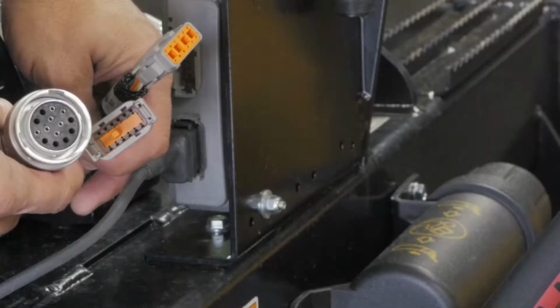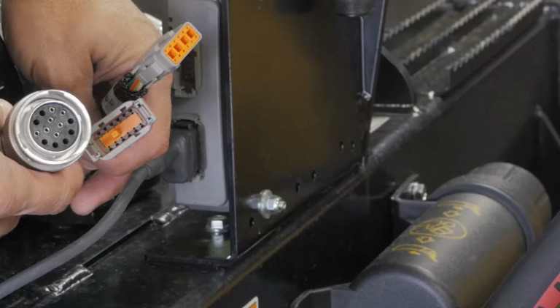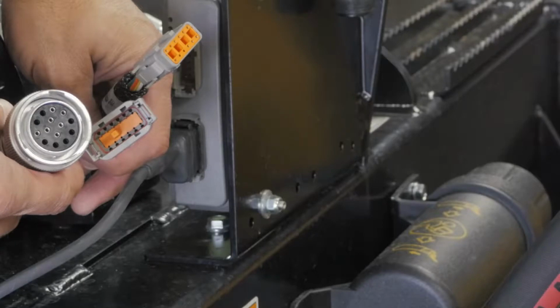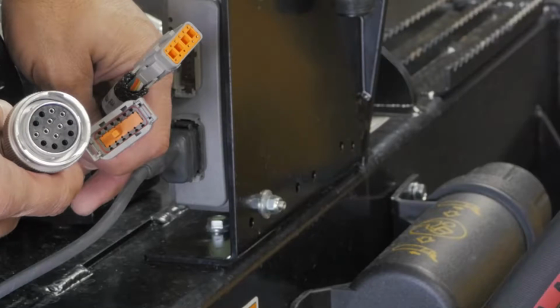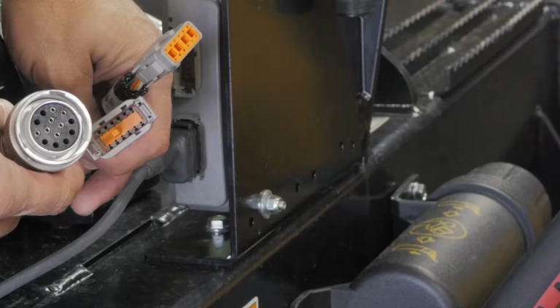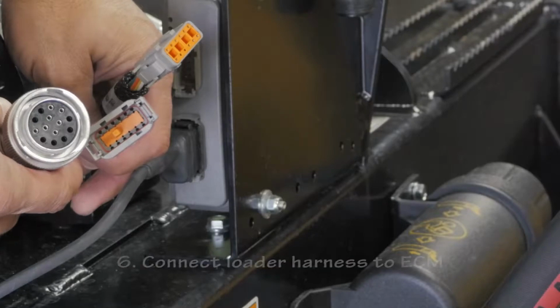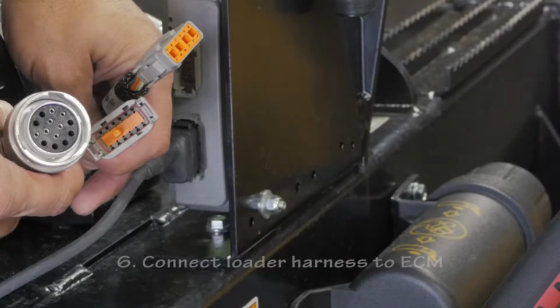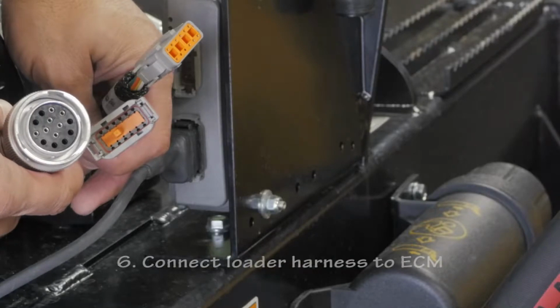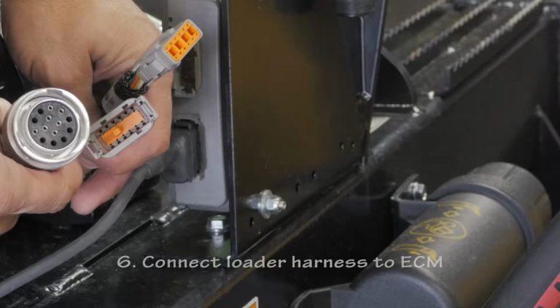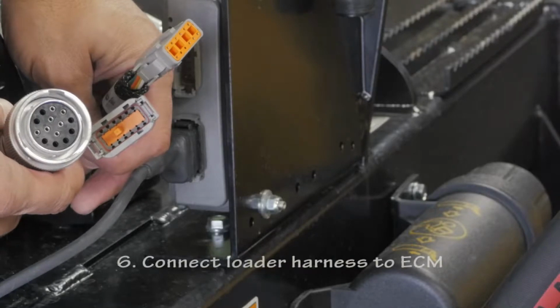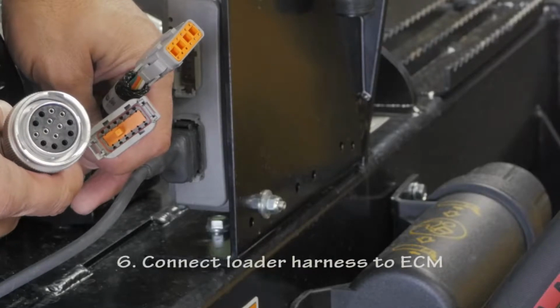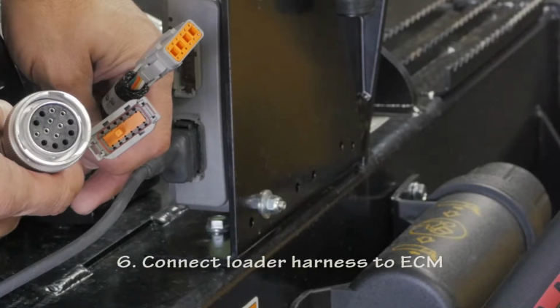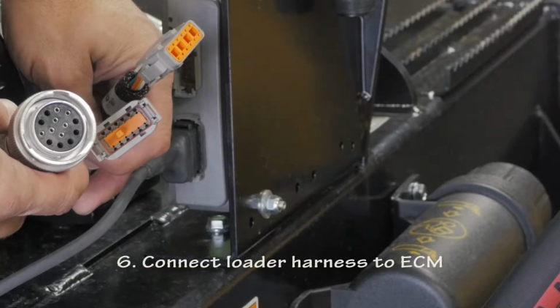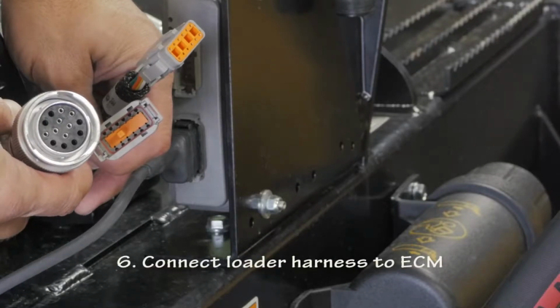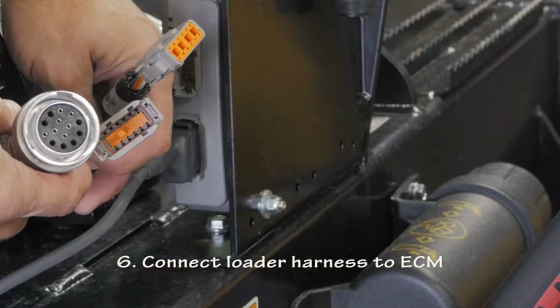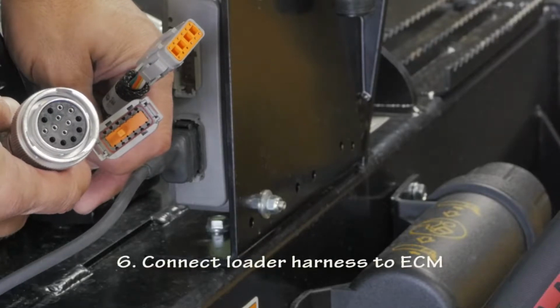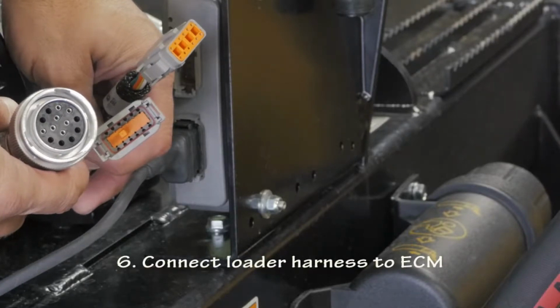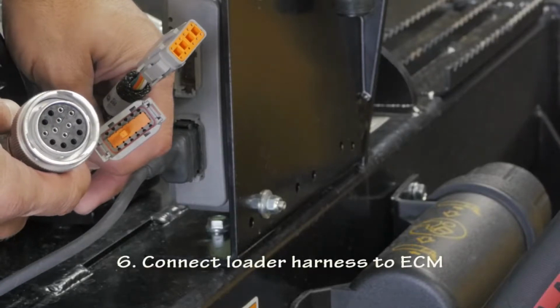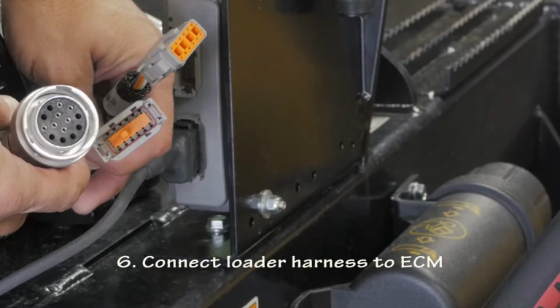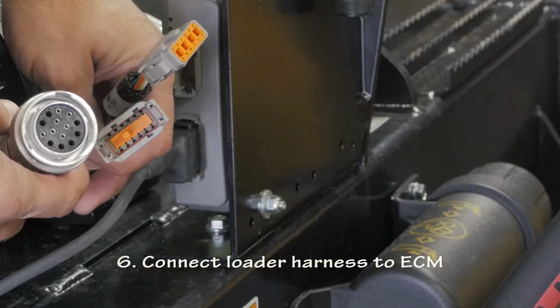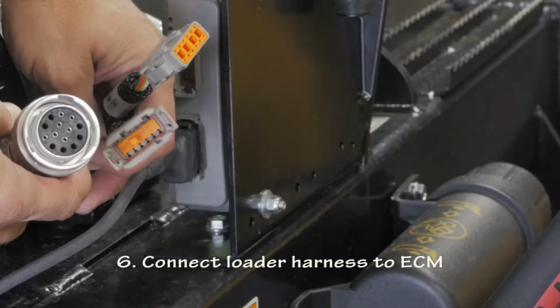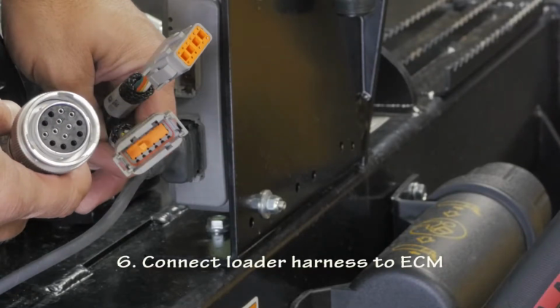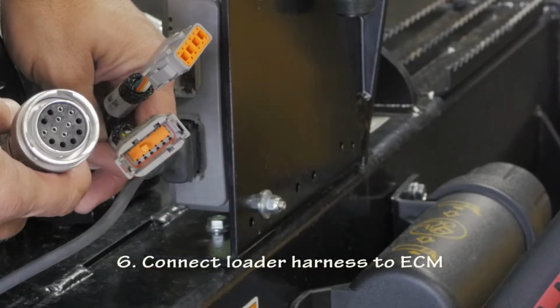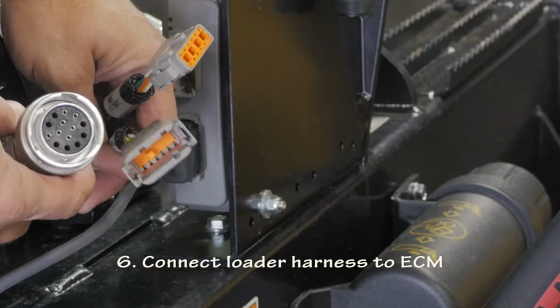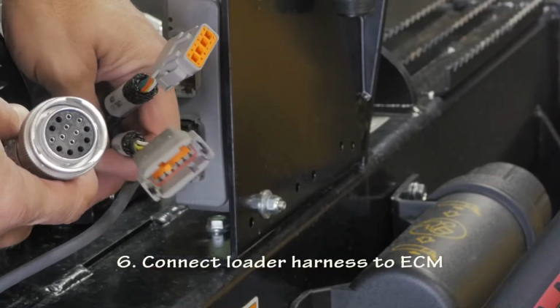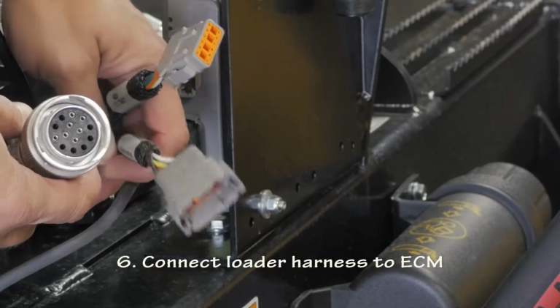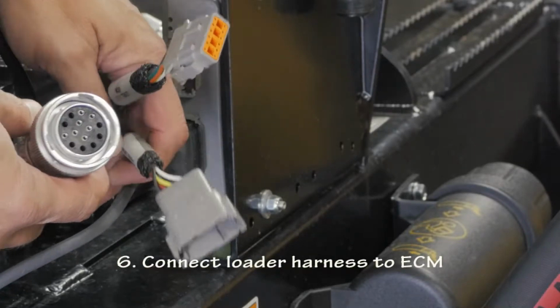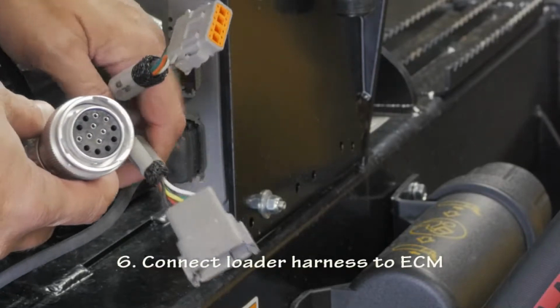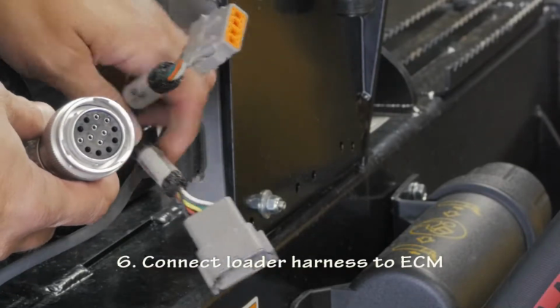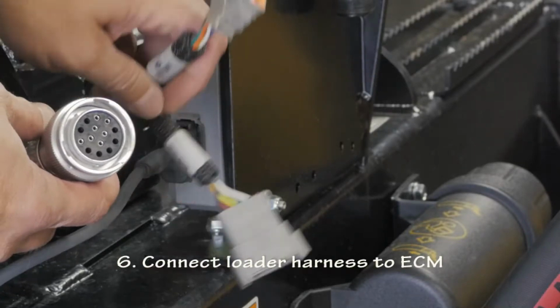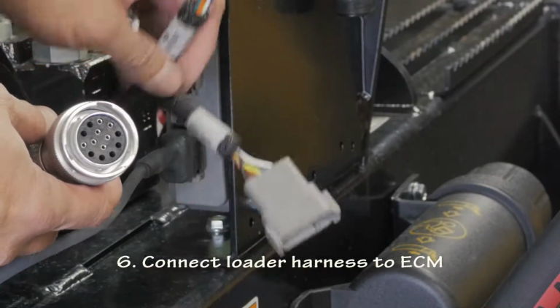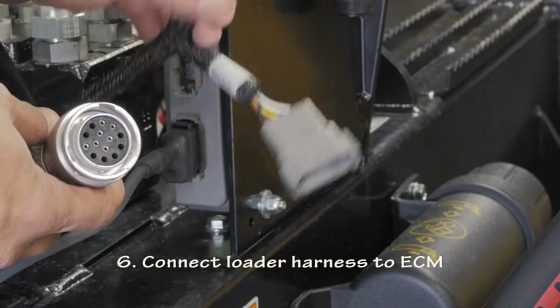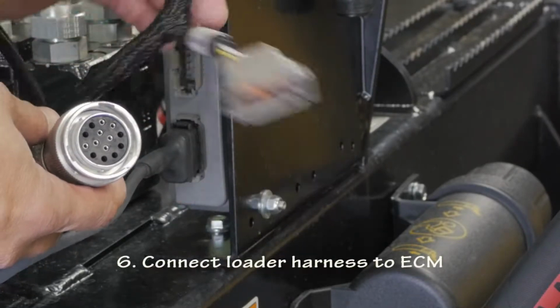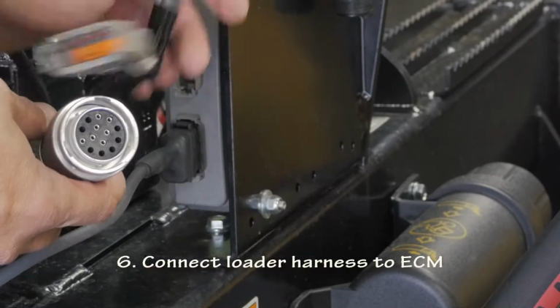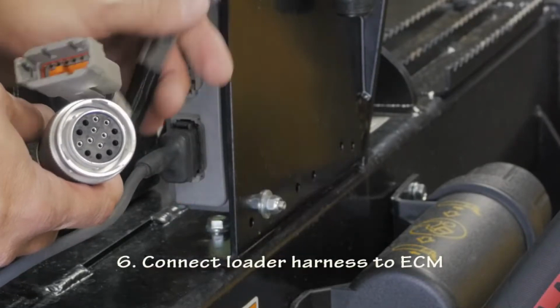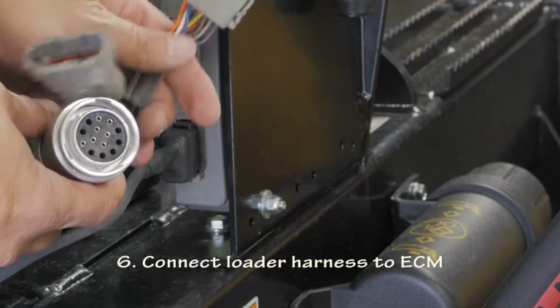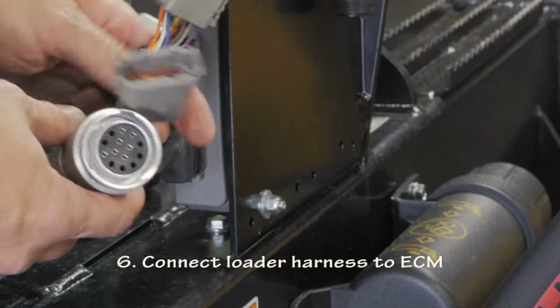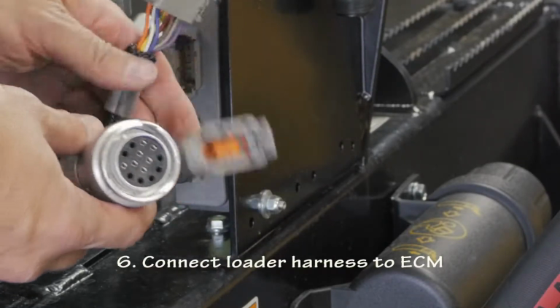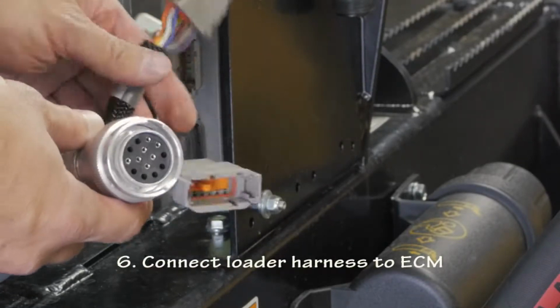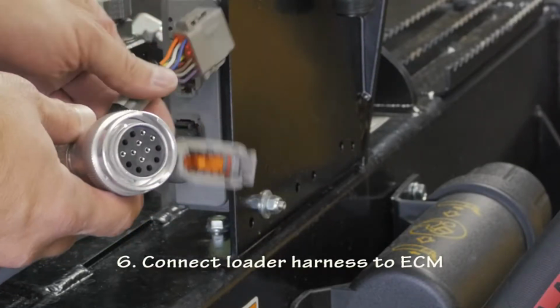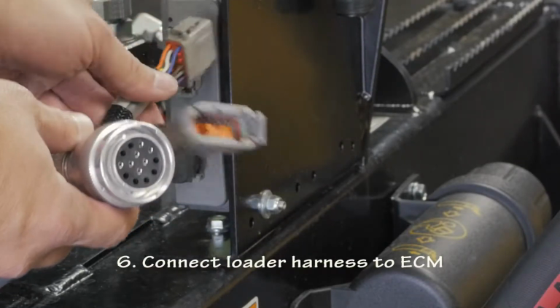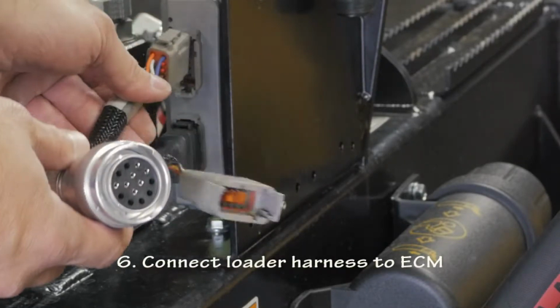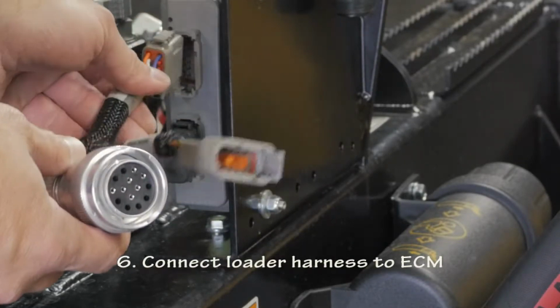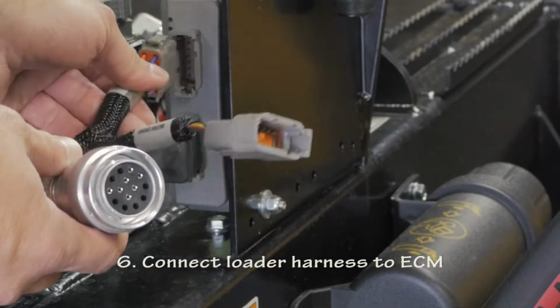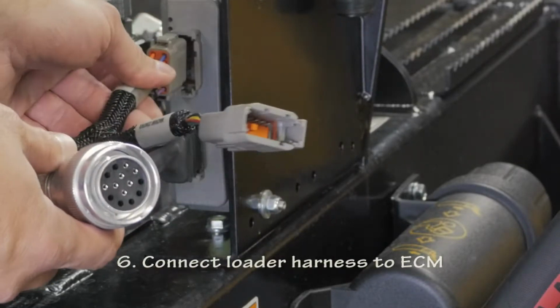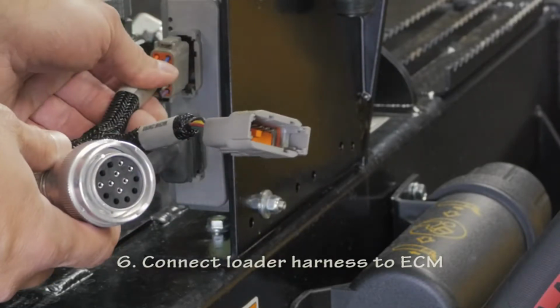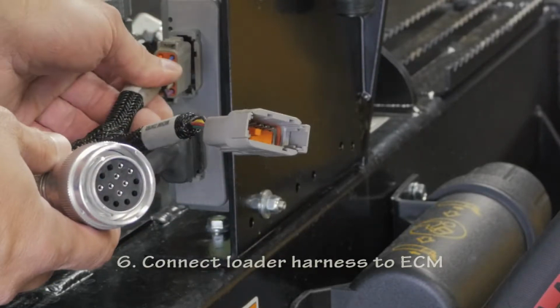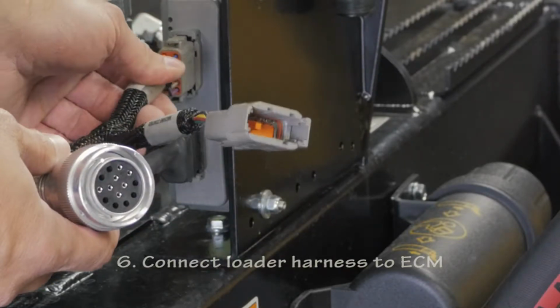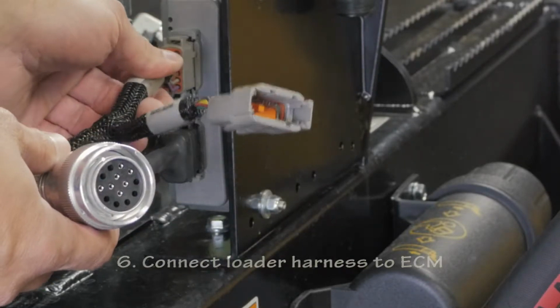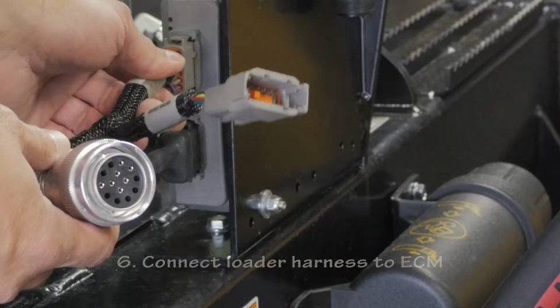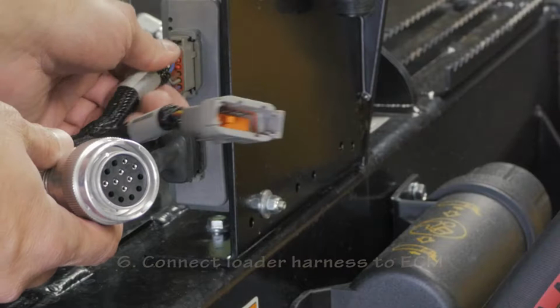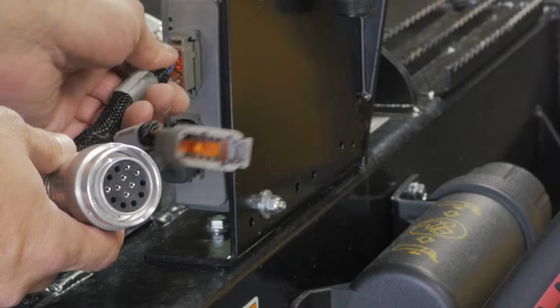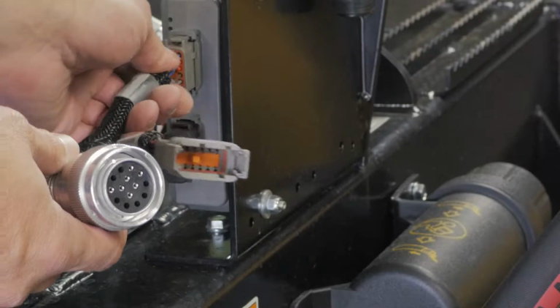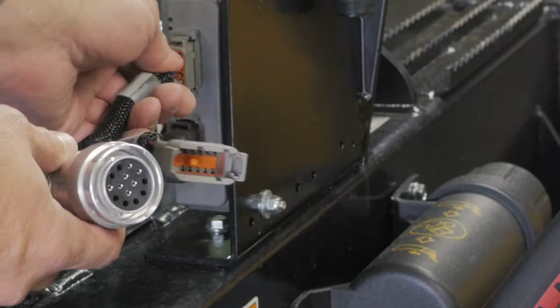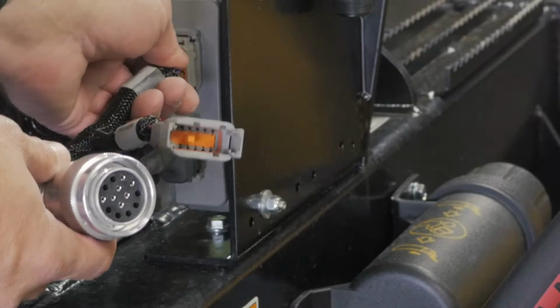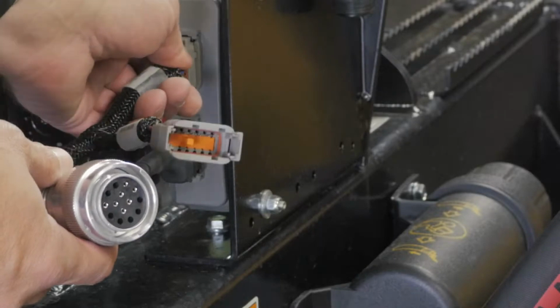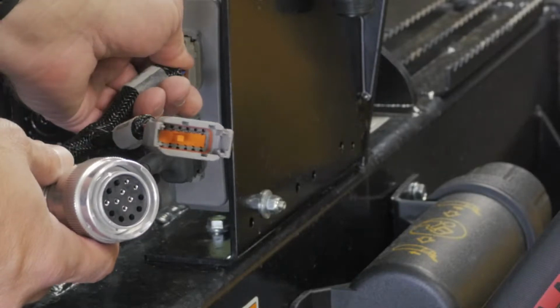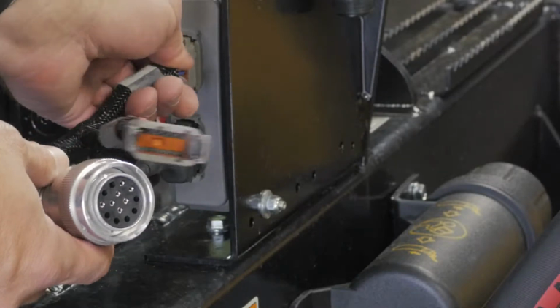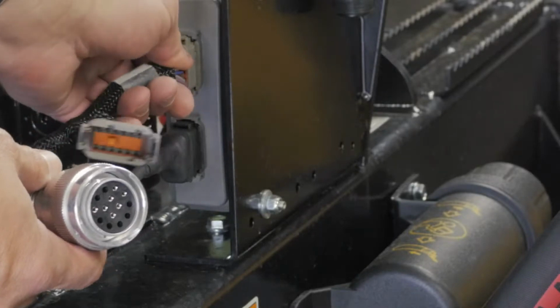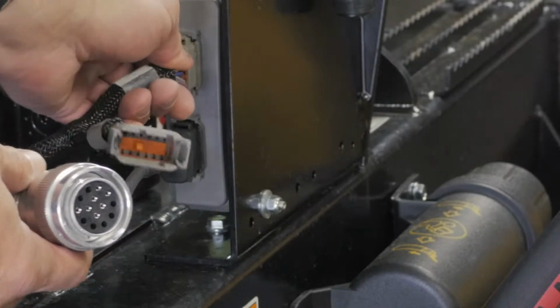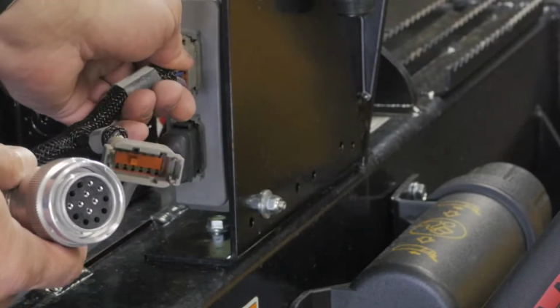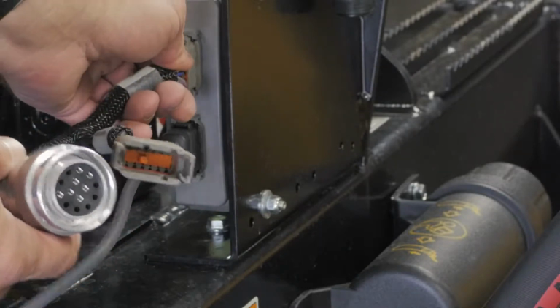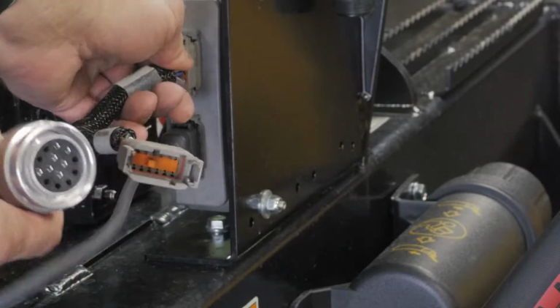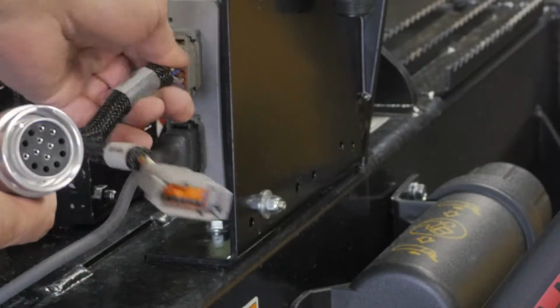Plug the loader harness into the ECM using the connector just above the ECM valve connection.